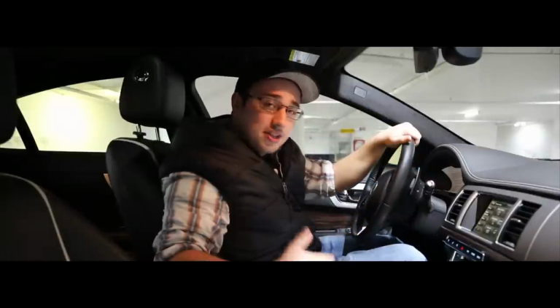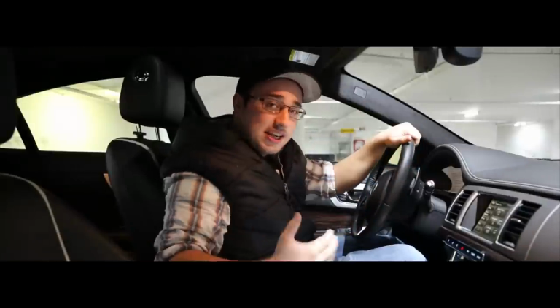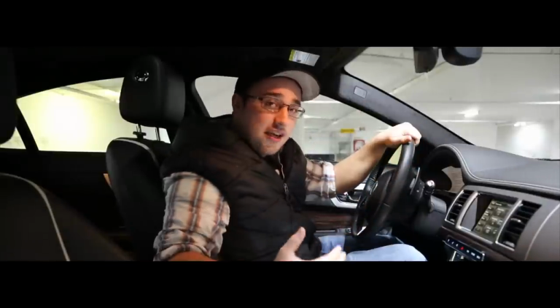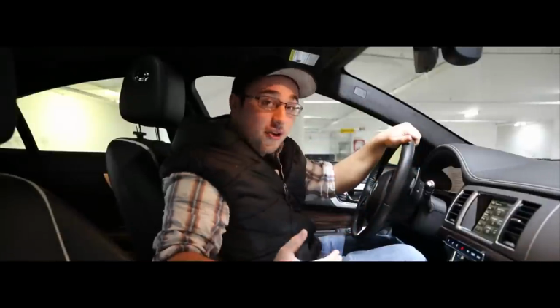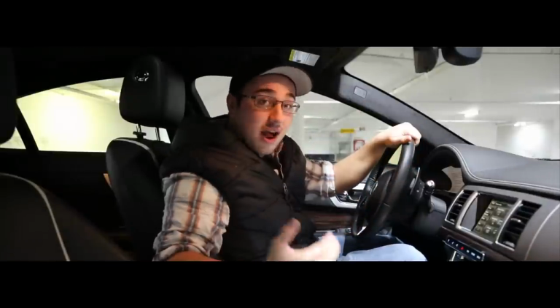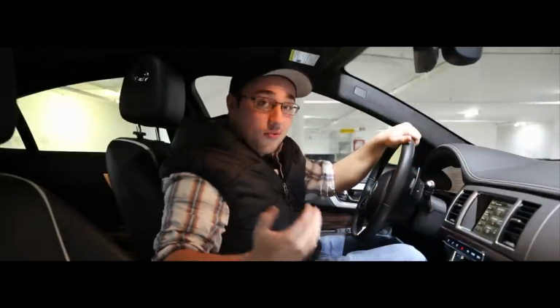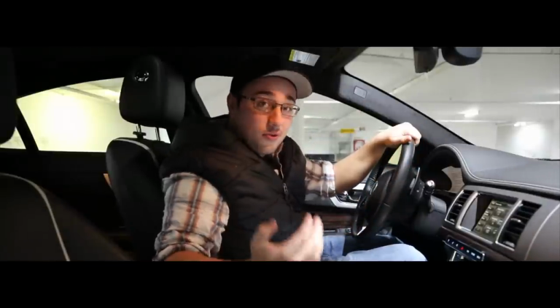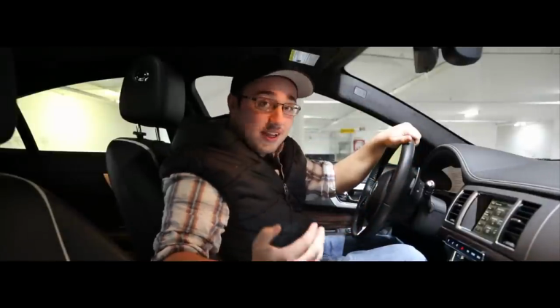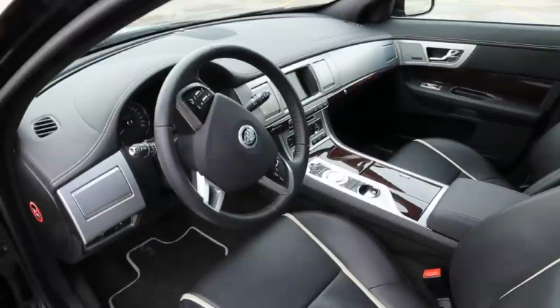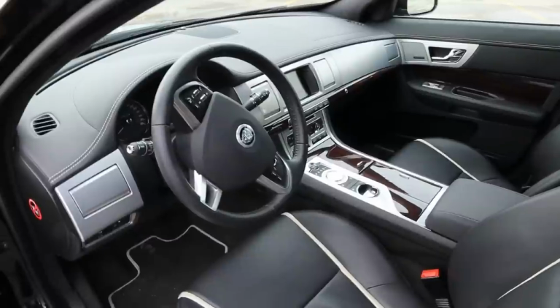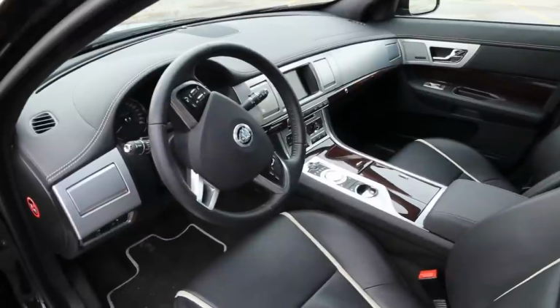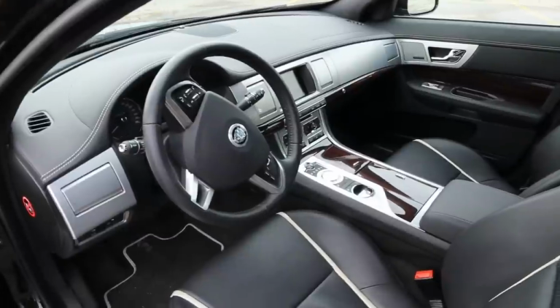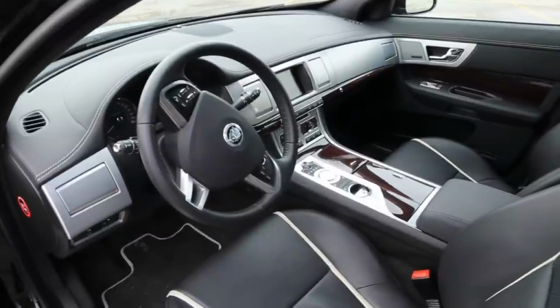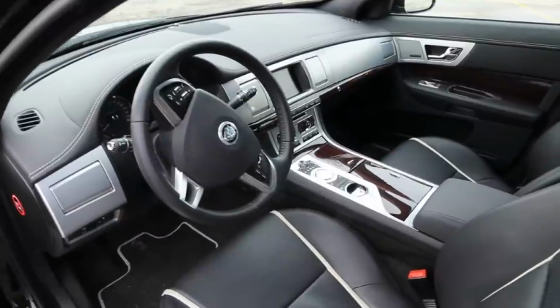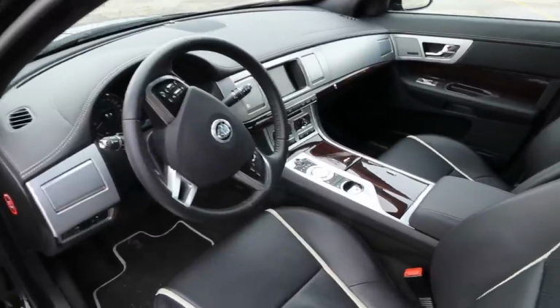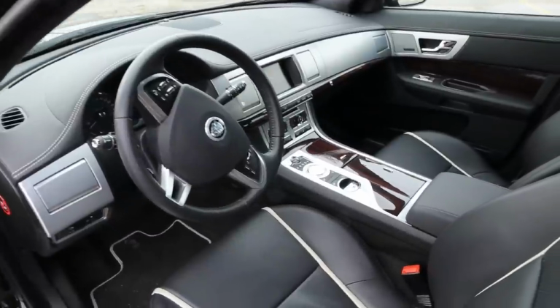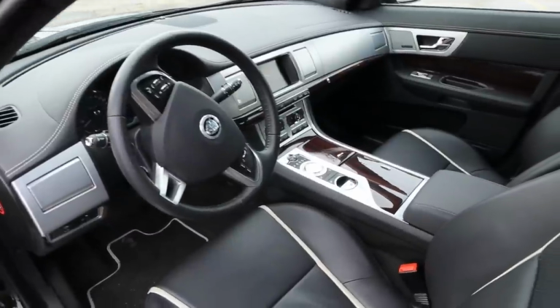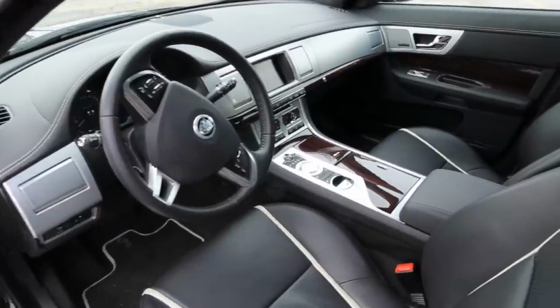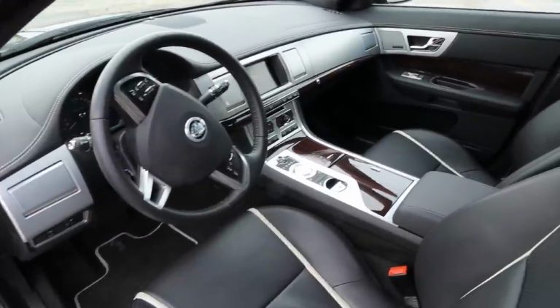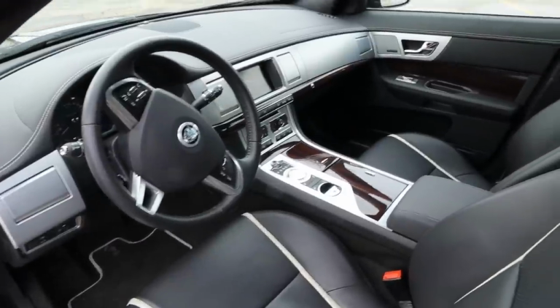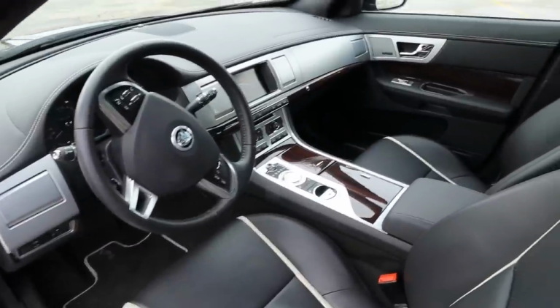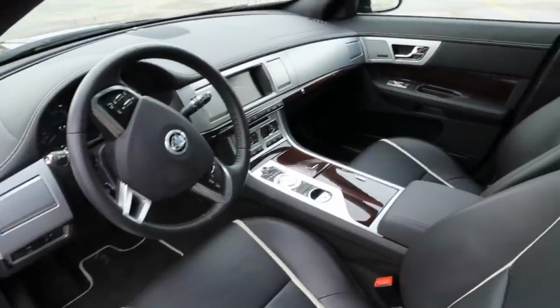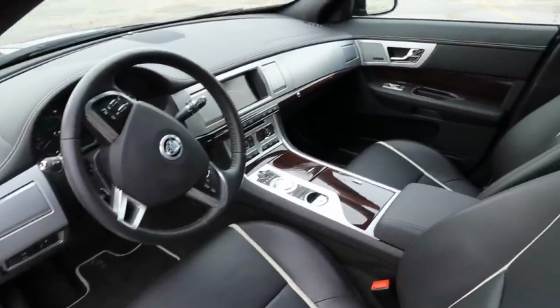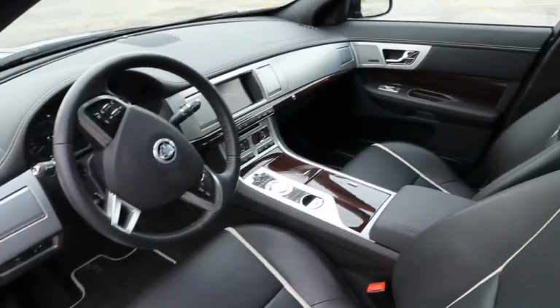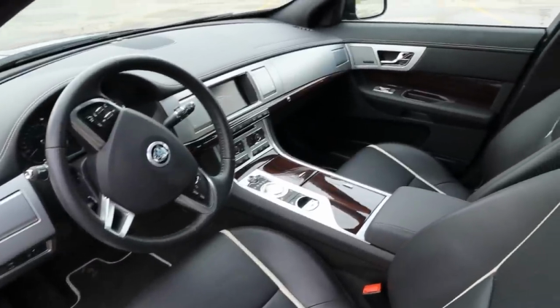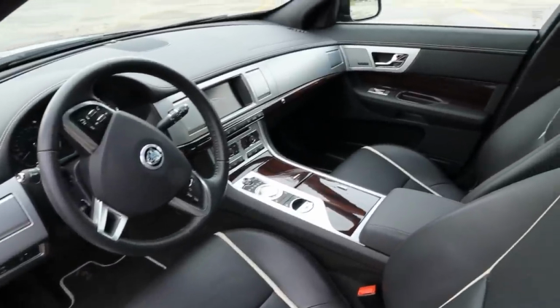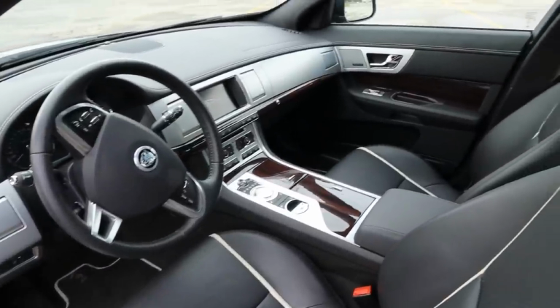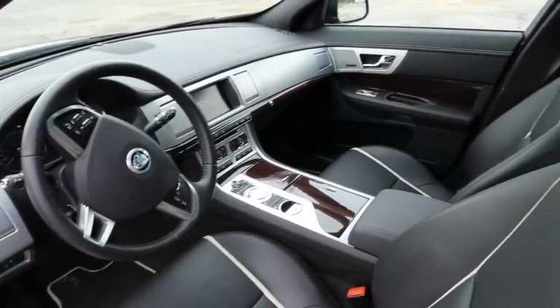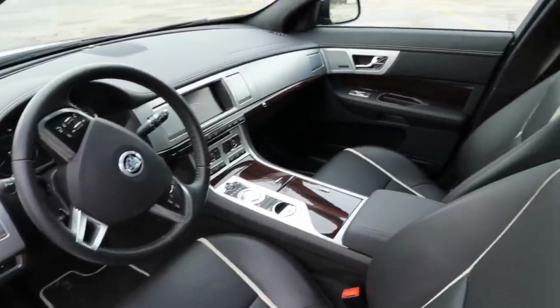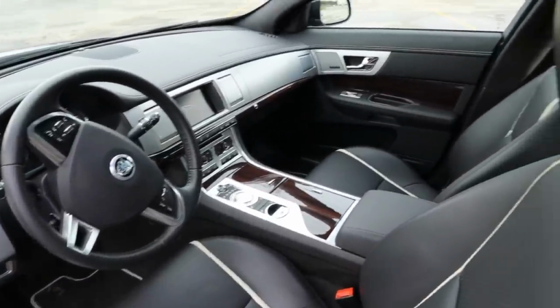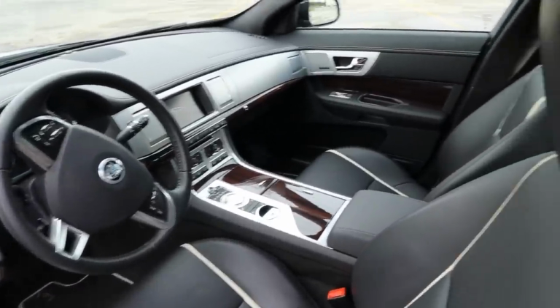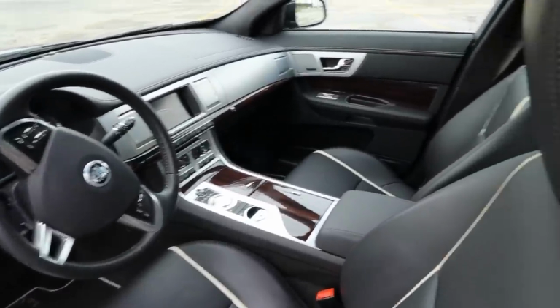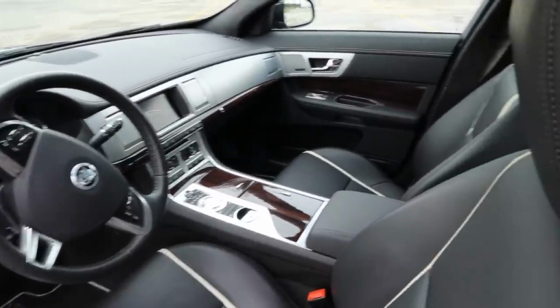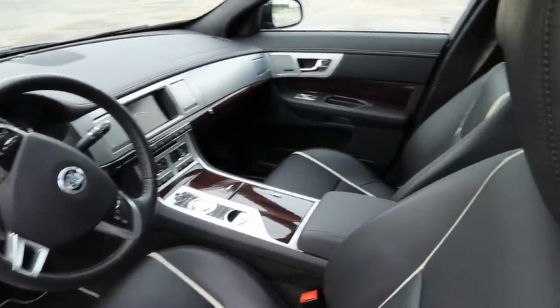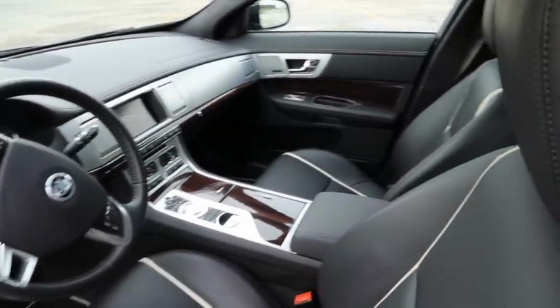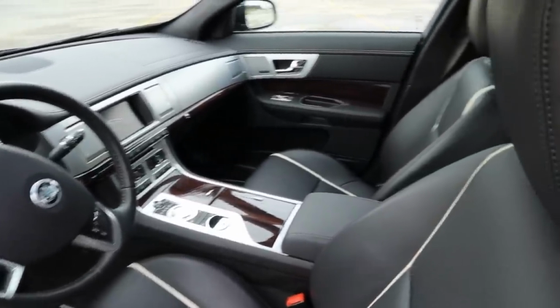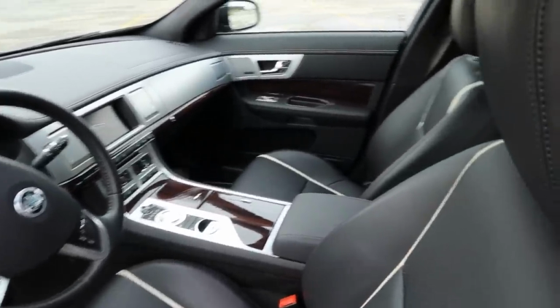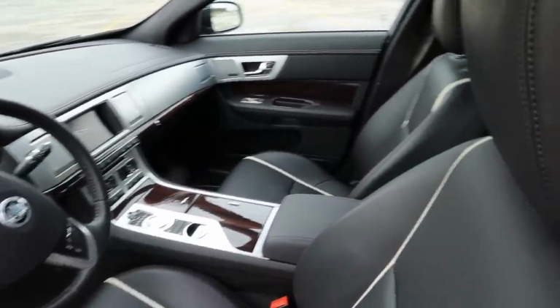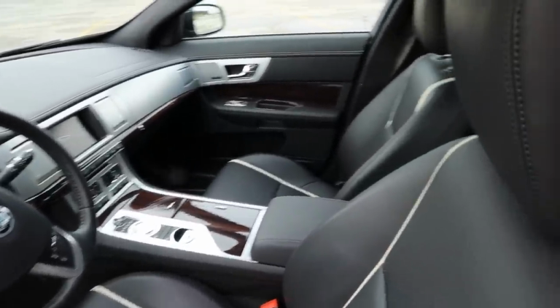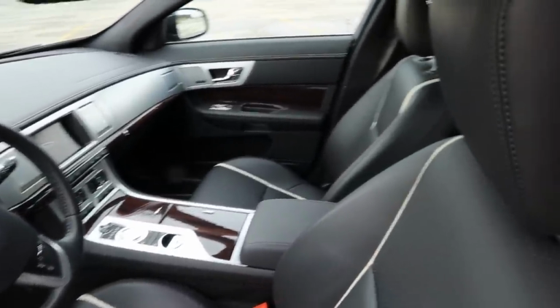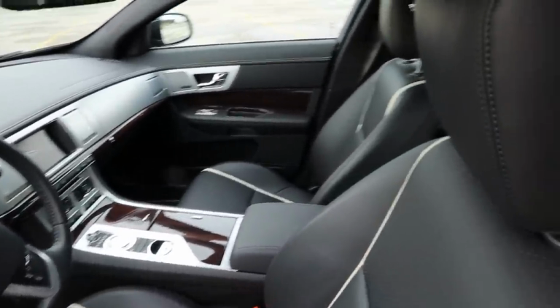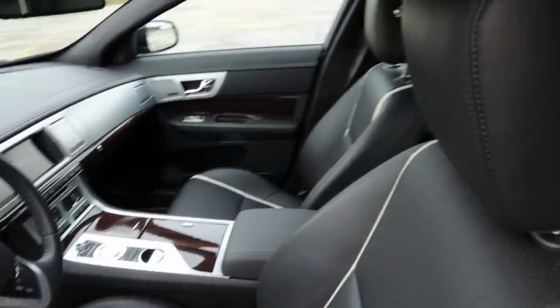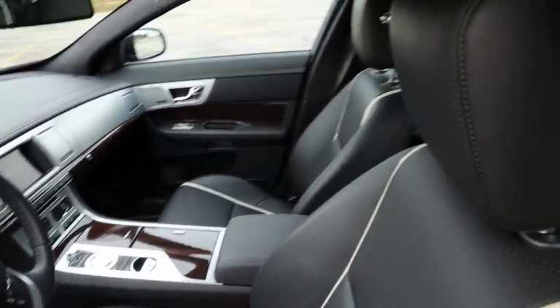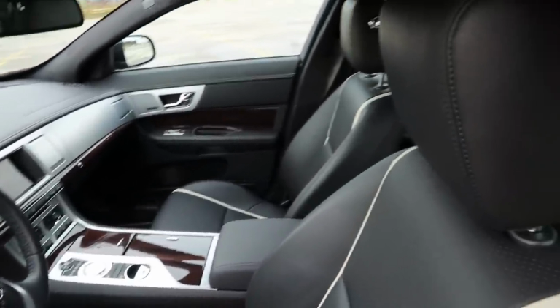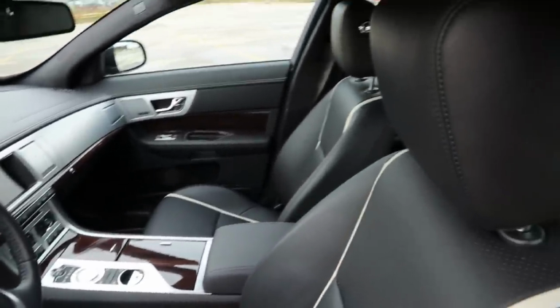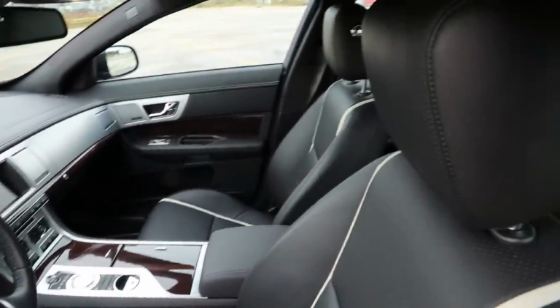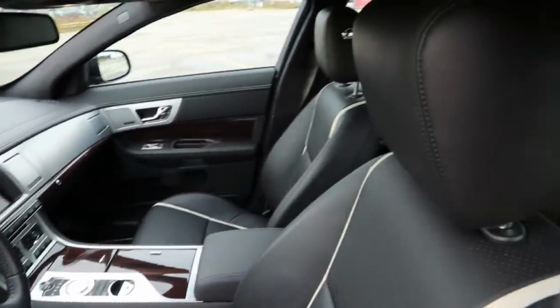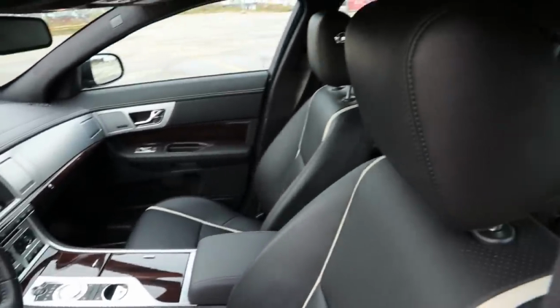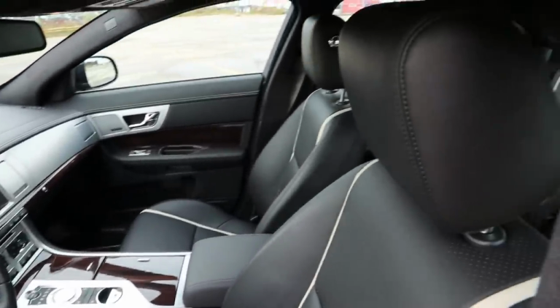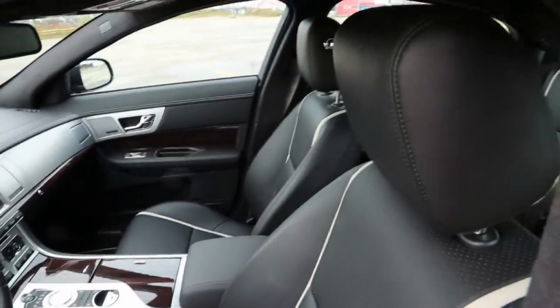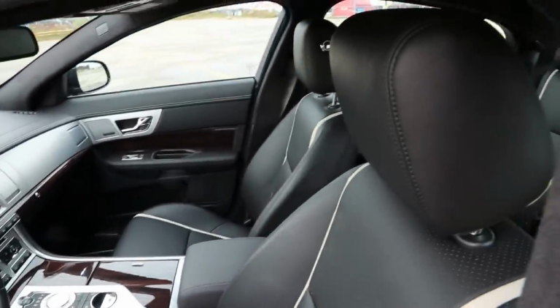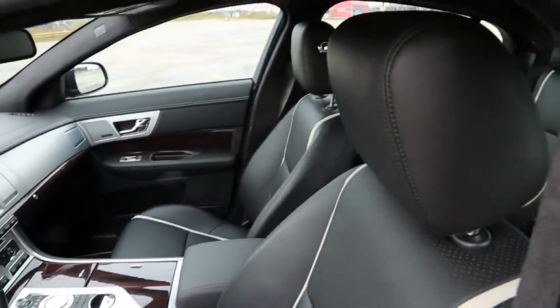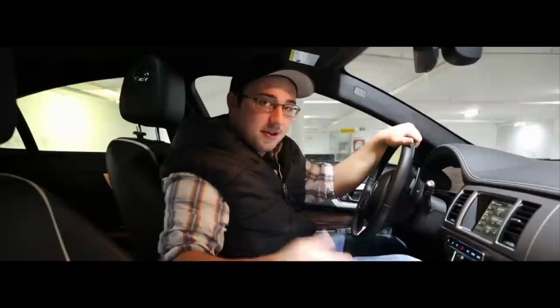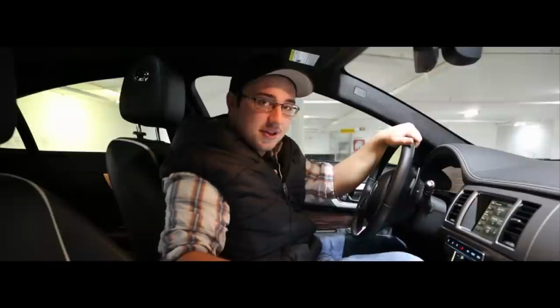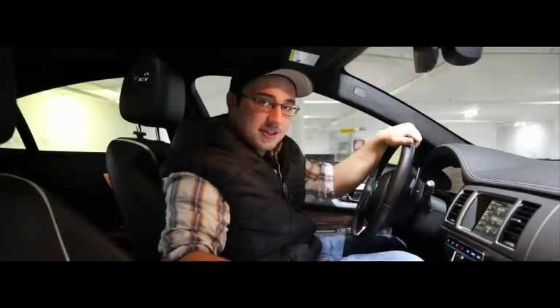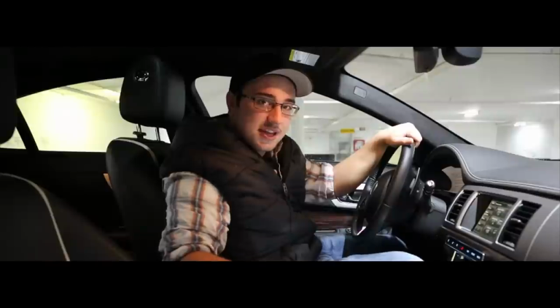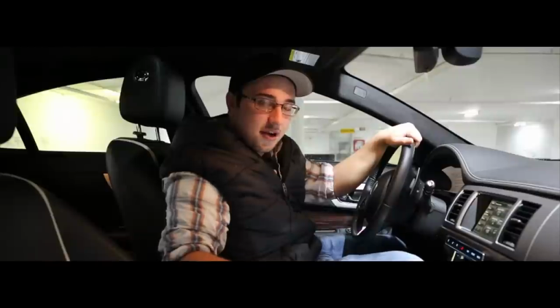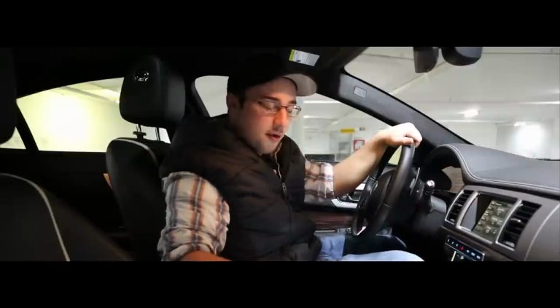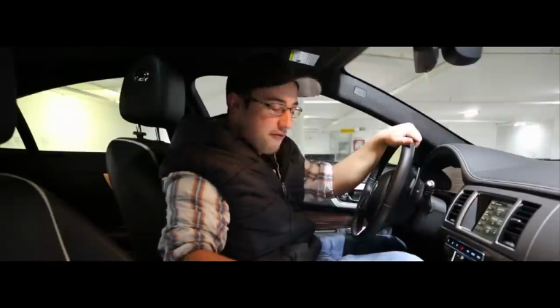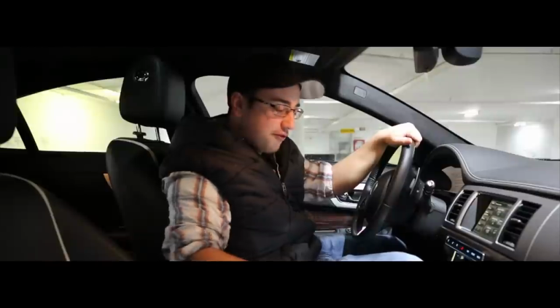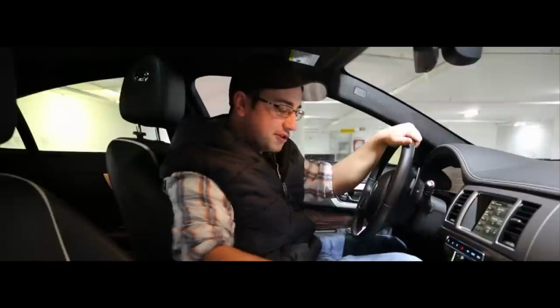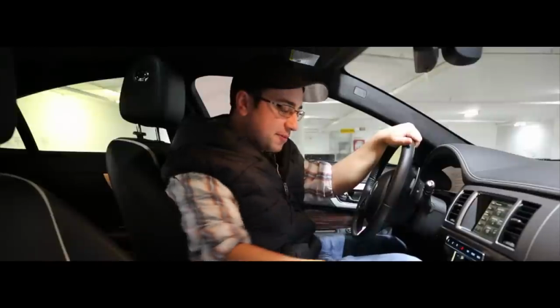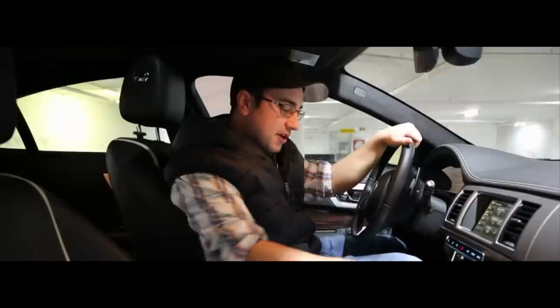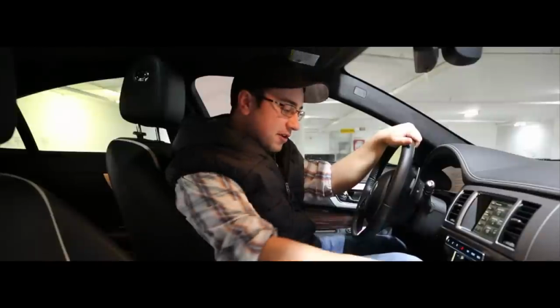Altogether I really dig the interior of this Jag, but that's the interior — let's talk about the way it drives. Let's take it for a spin.